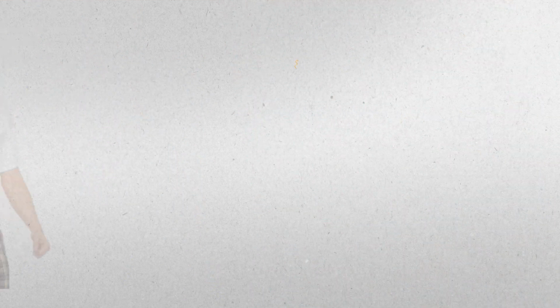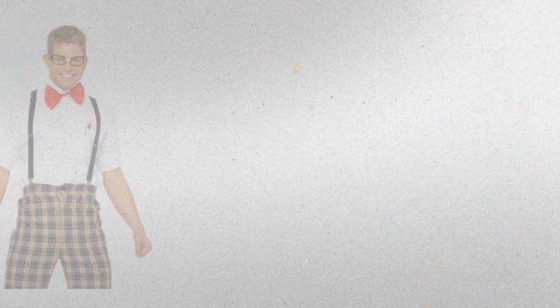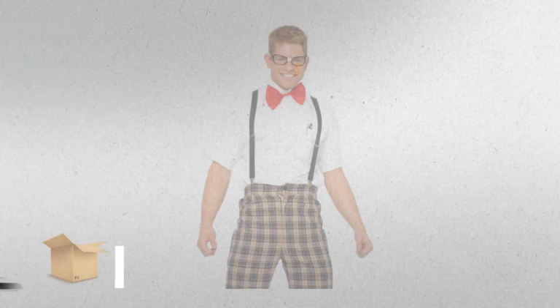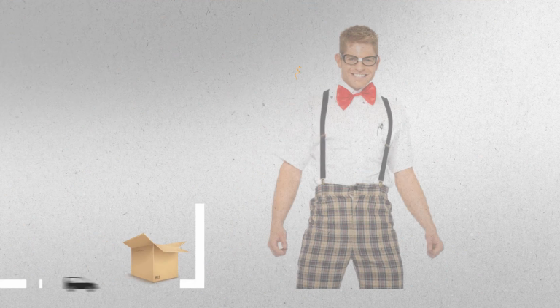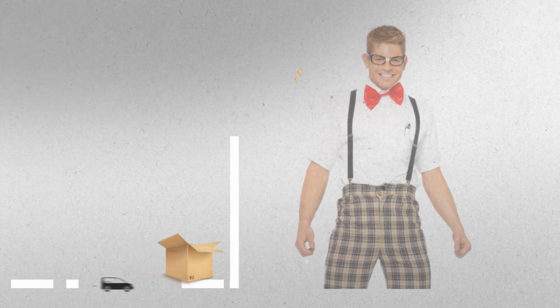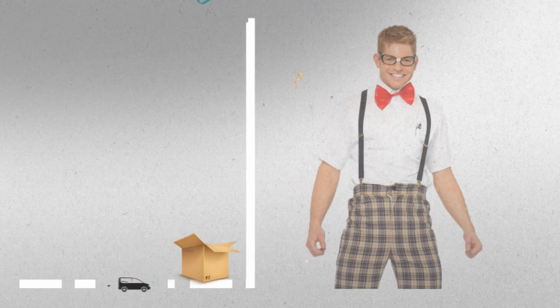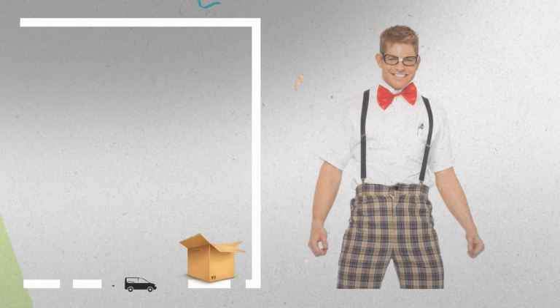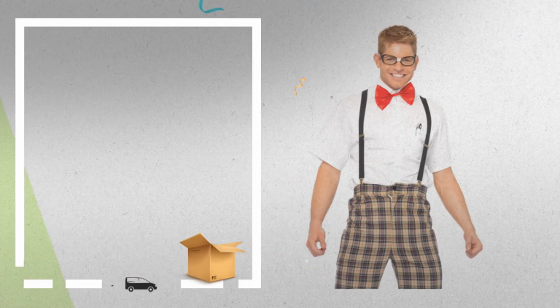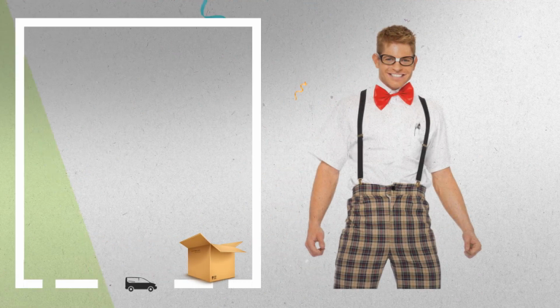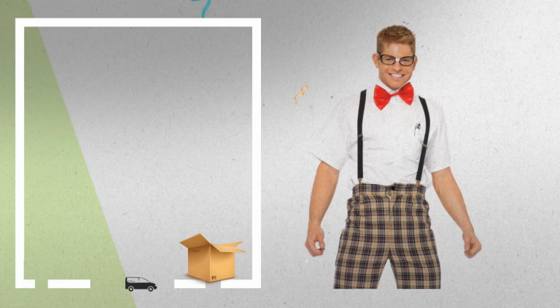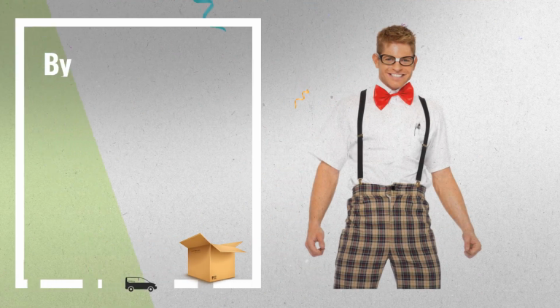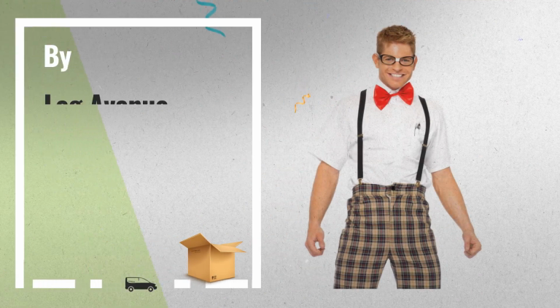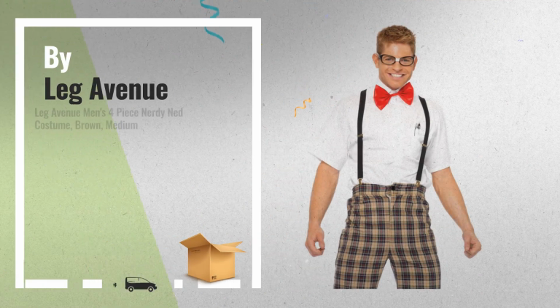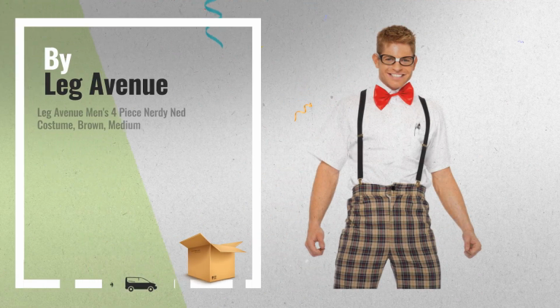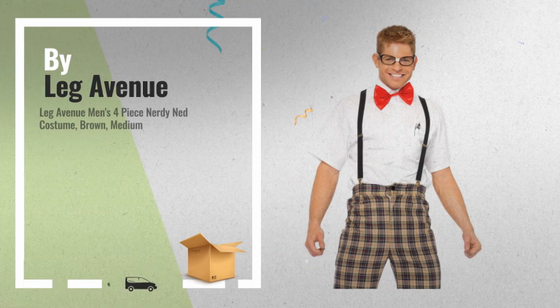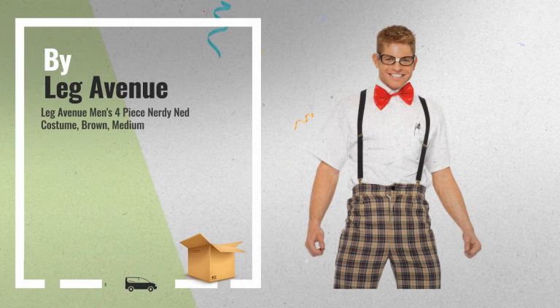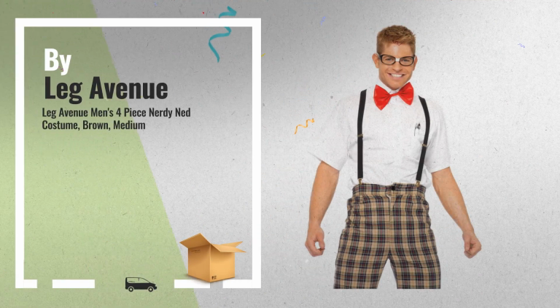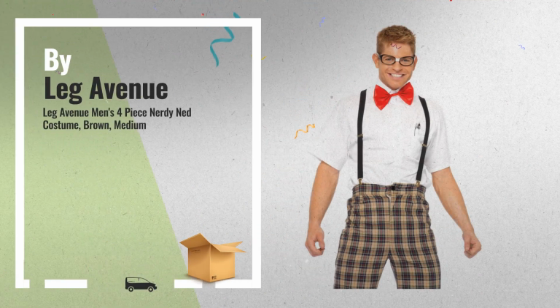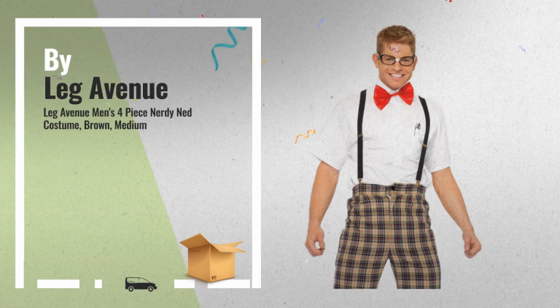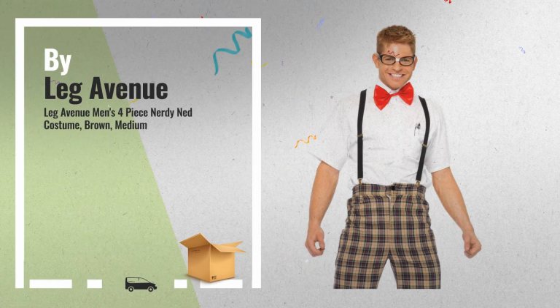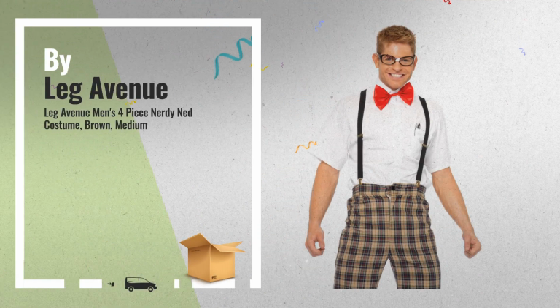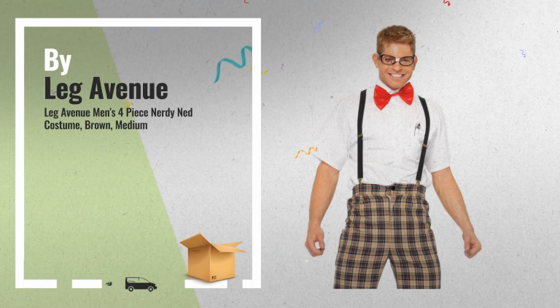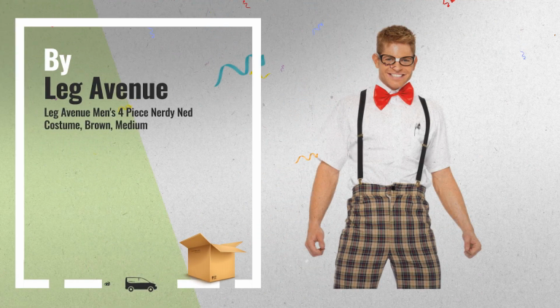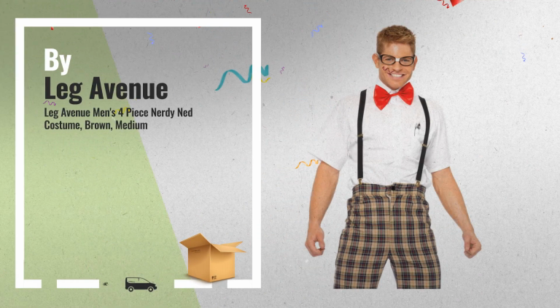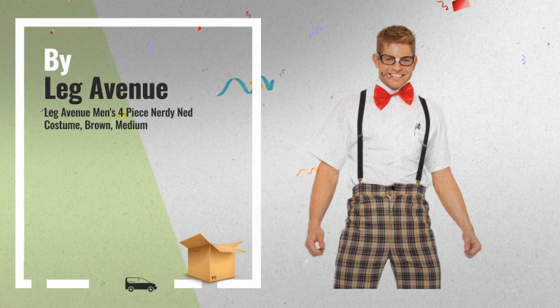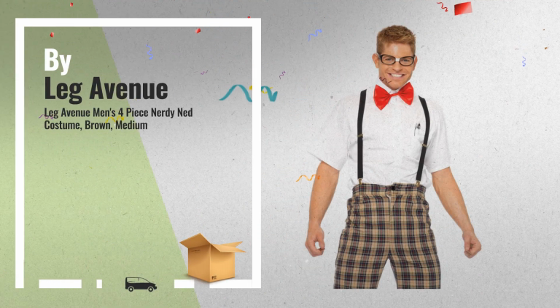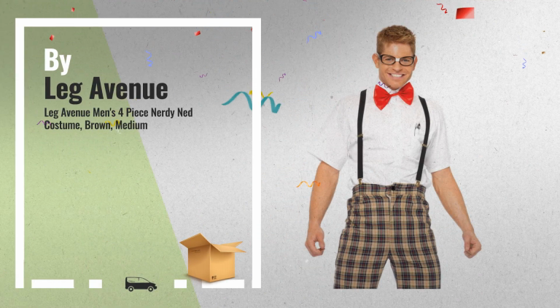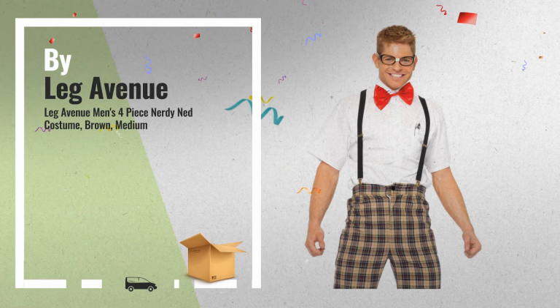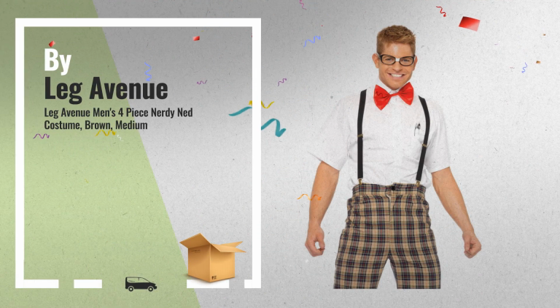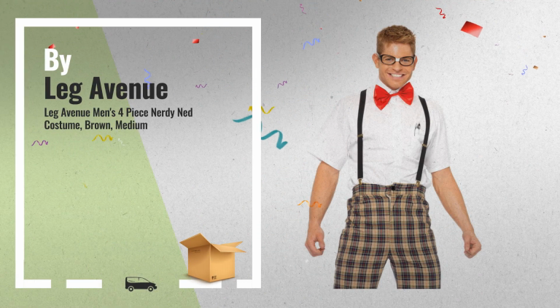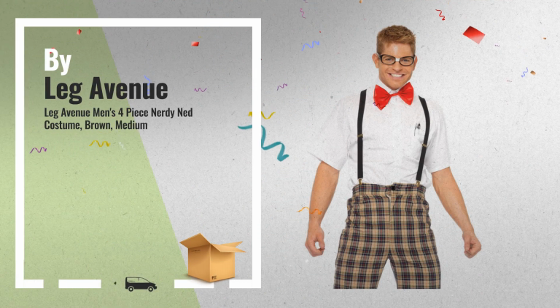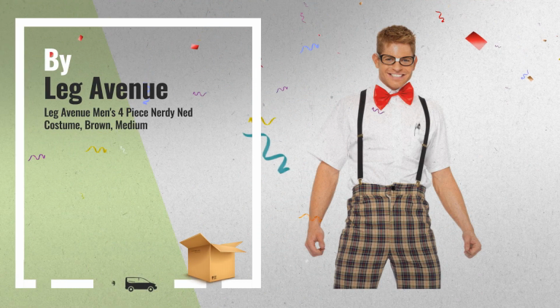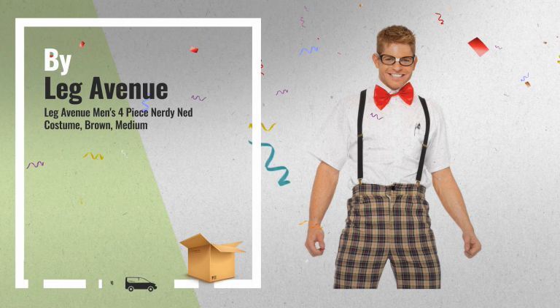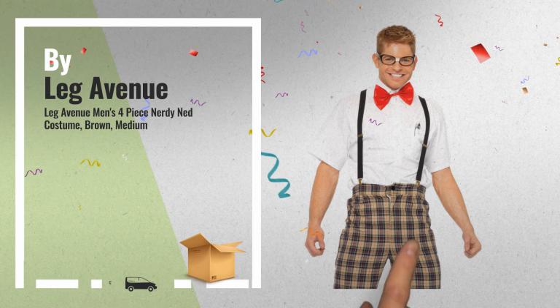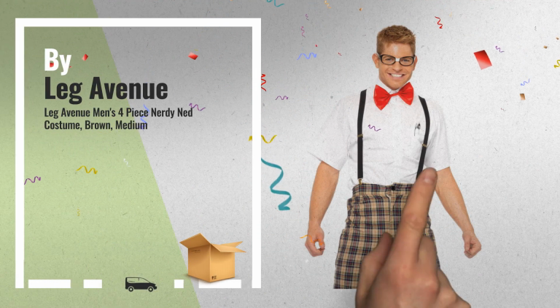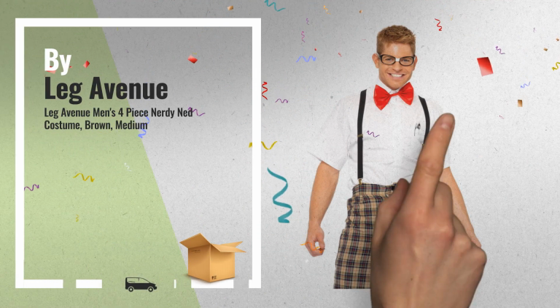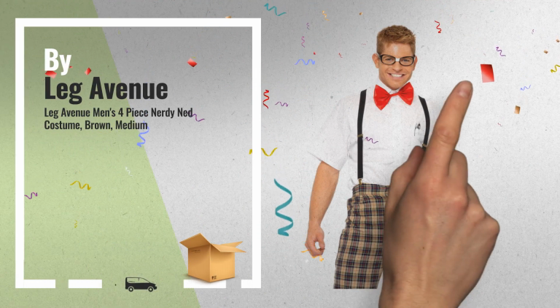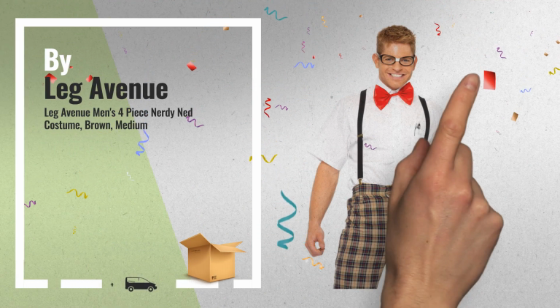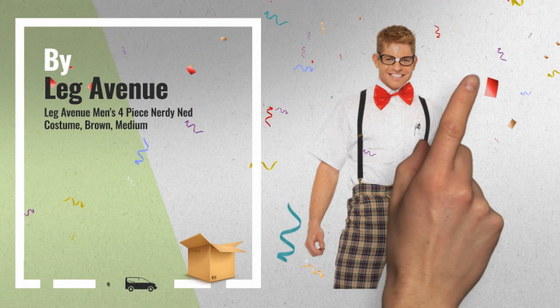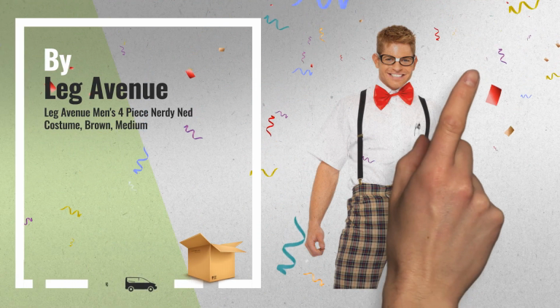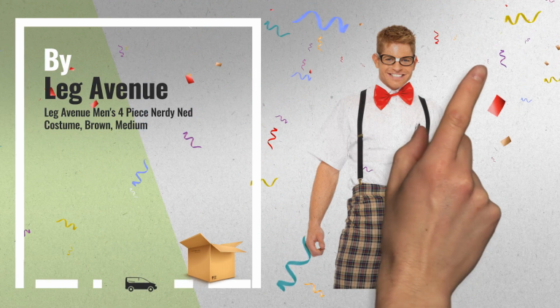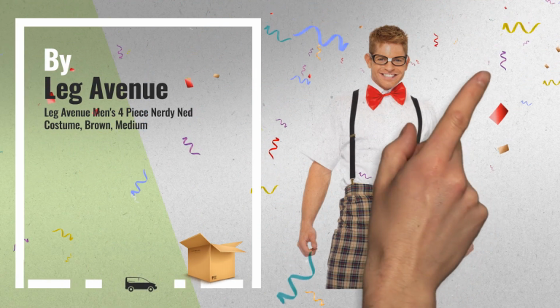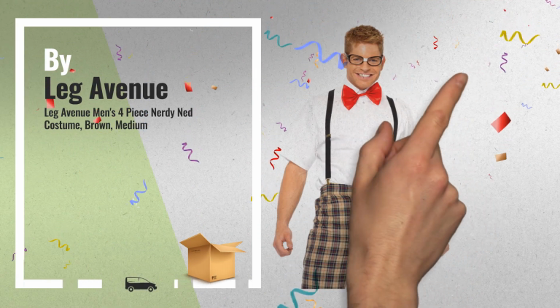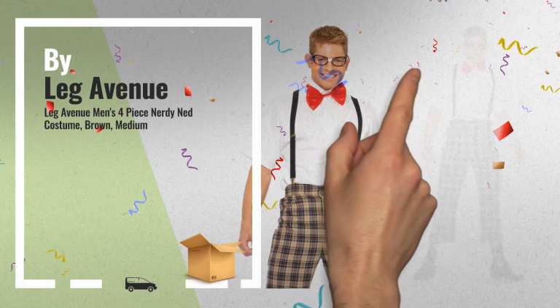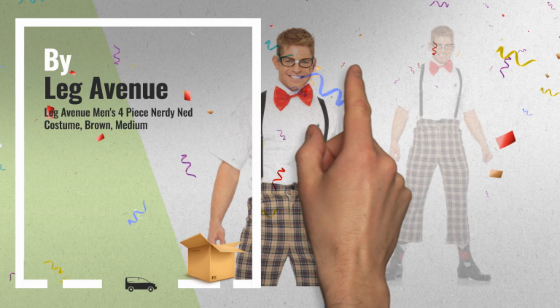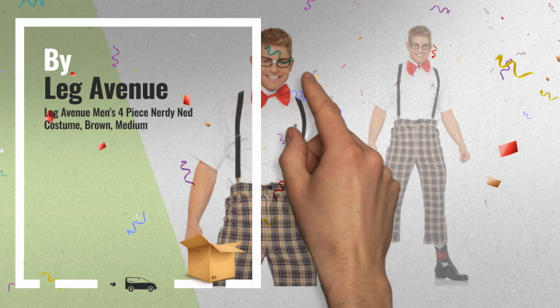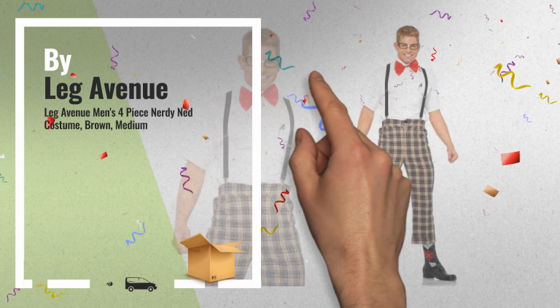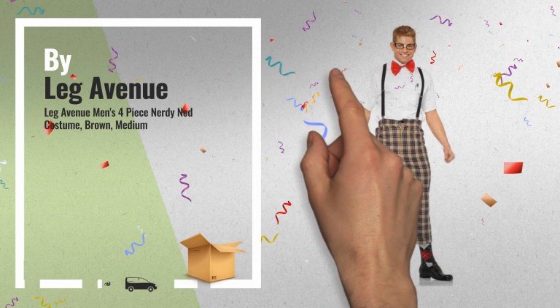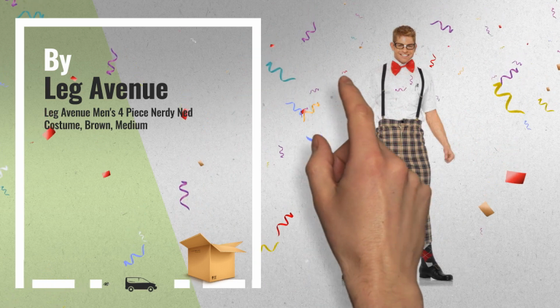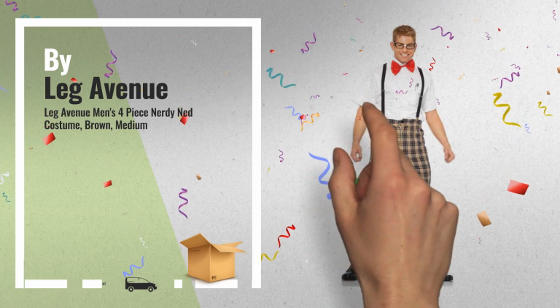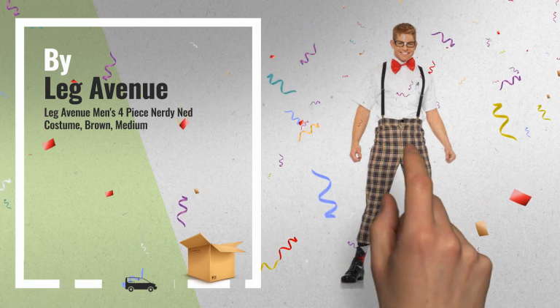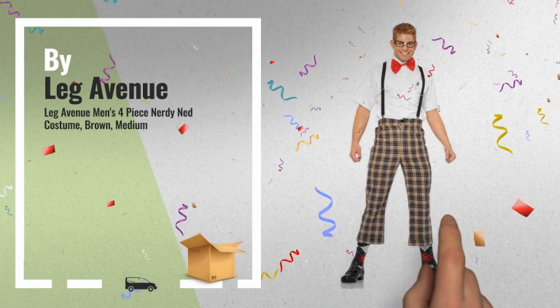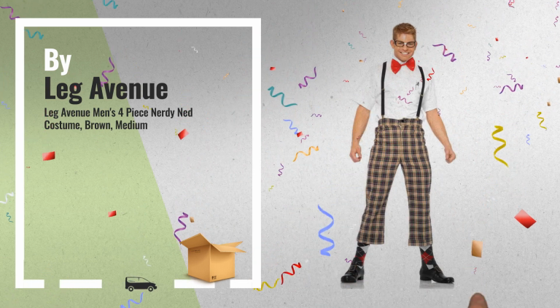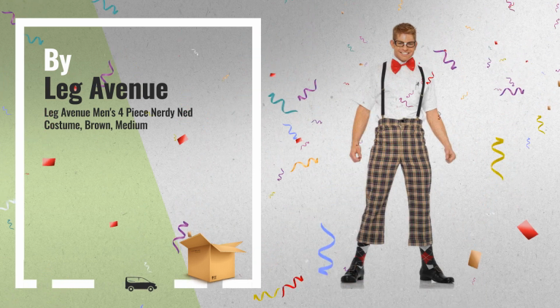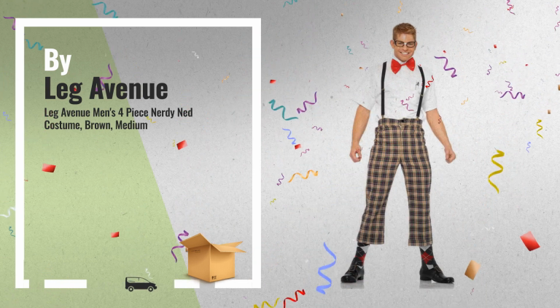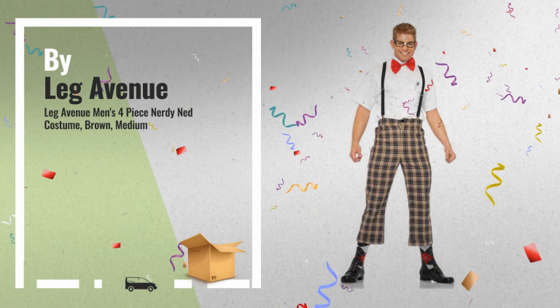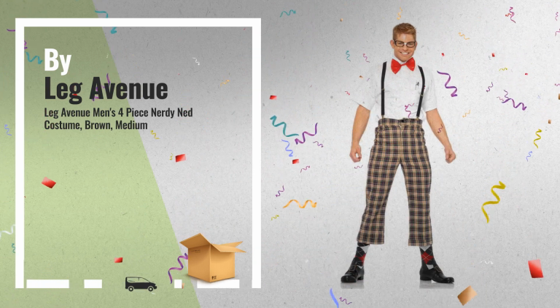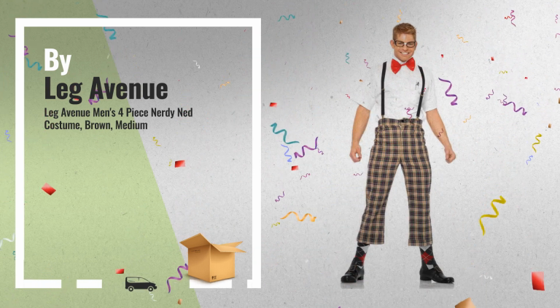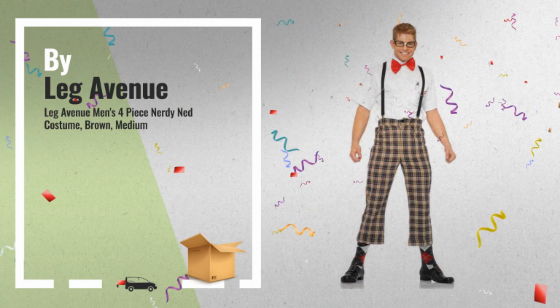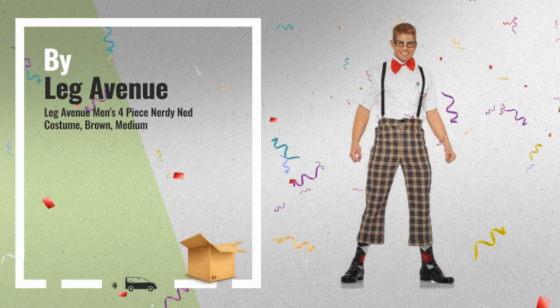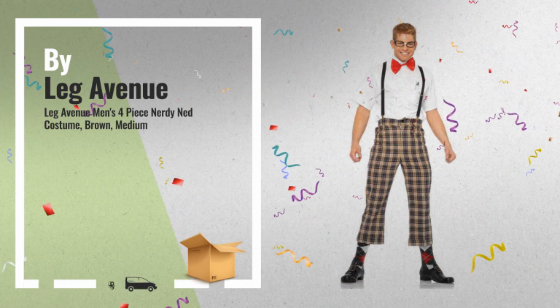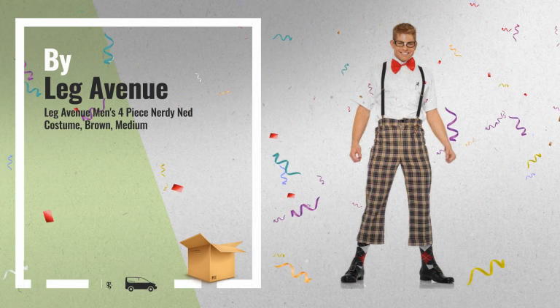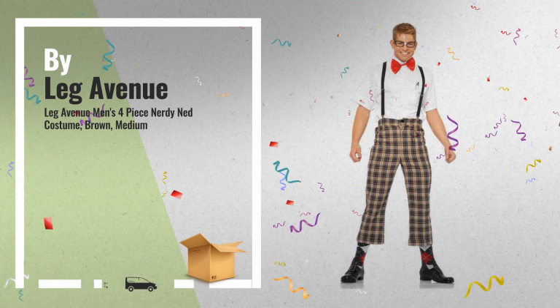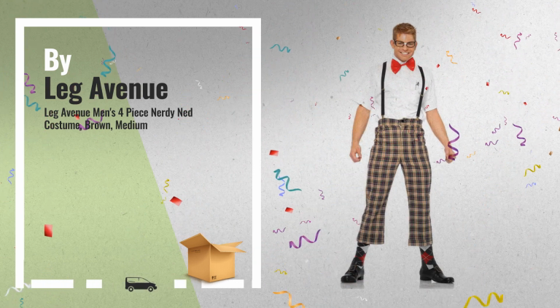Number 4: a 4-piece nerdy set including plaid pants, suspenders, bow tie, and glasses, by Leg Avenue.